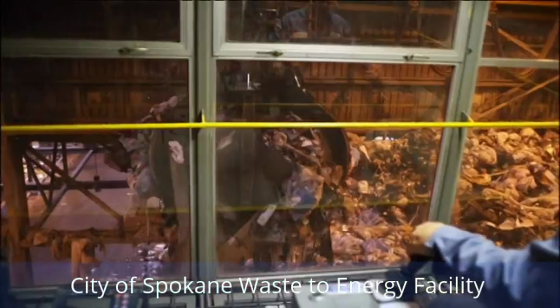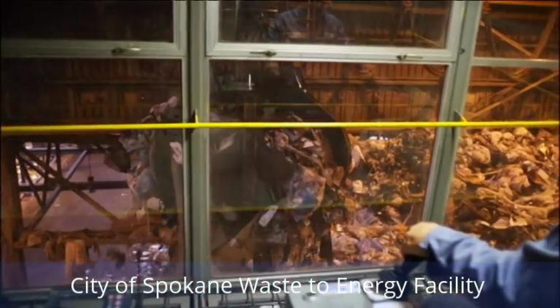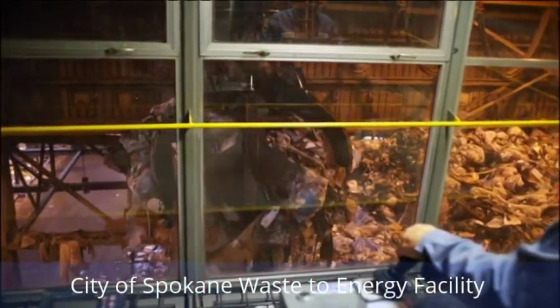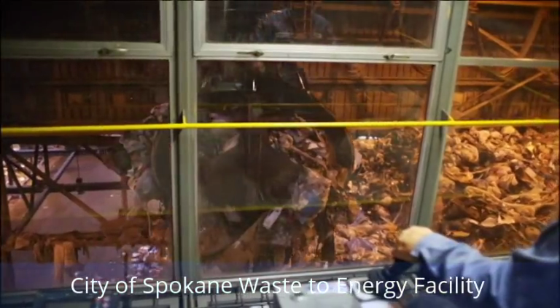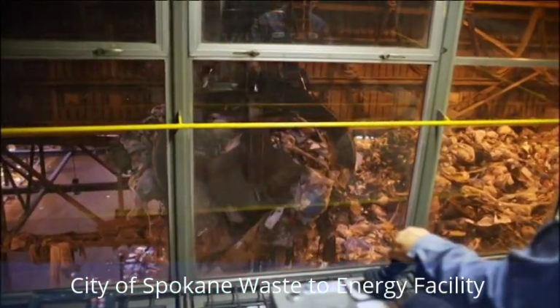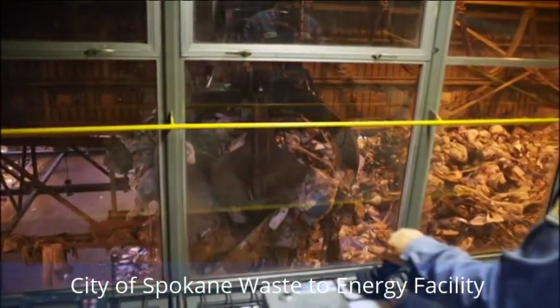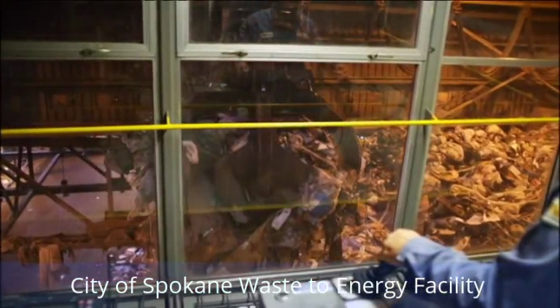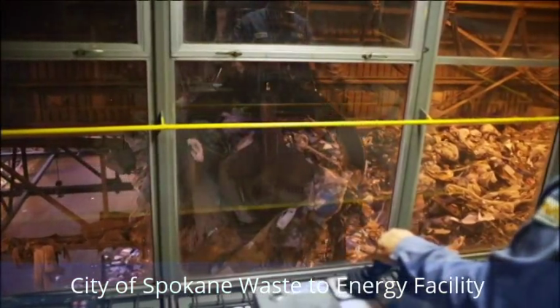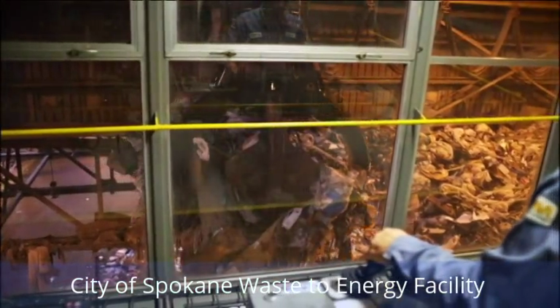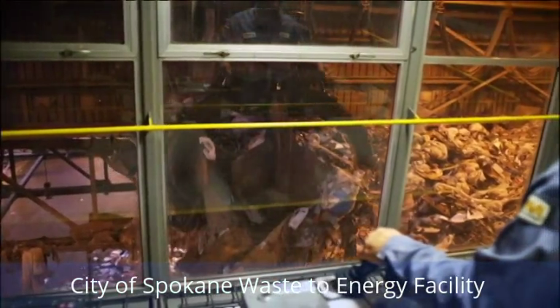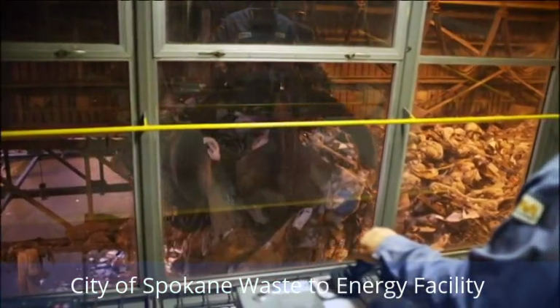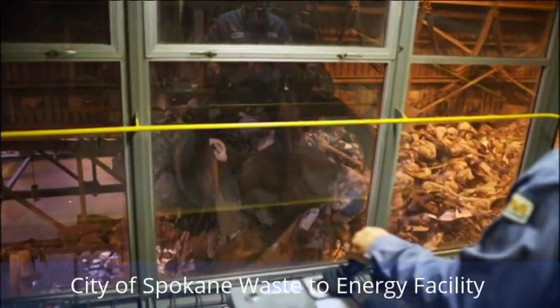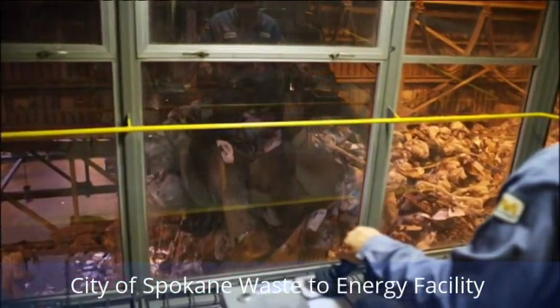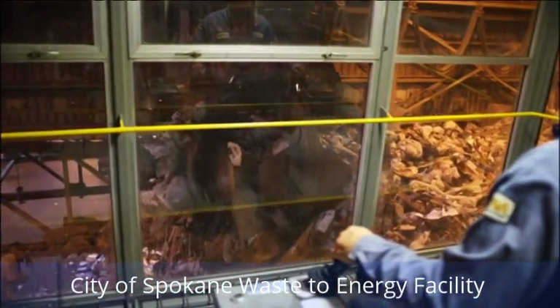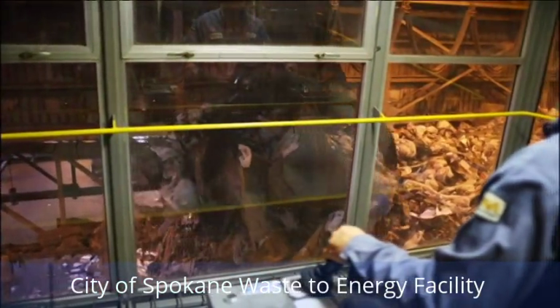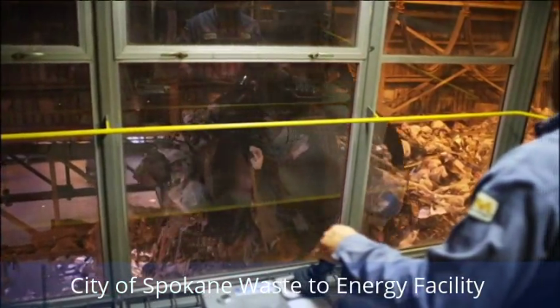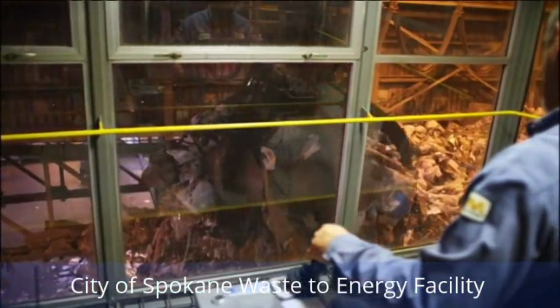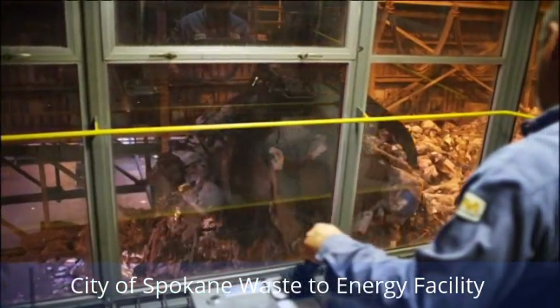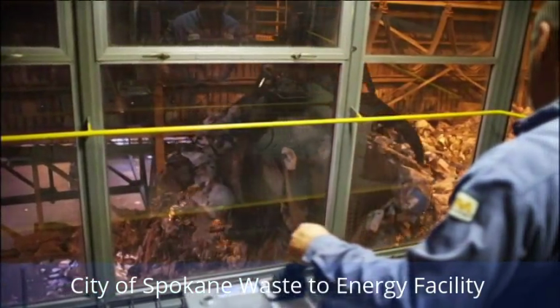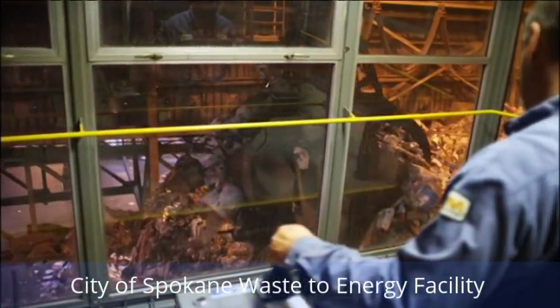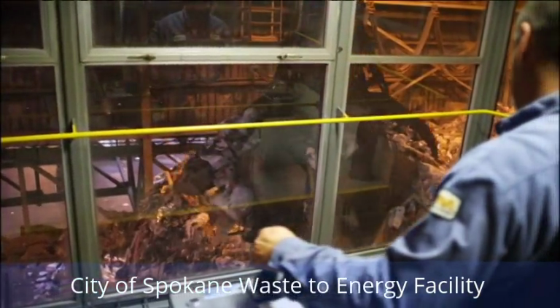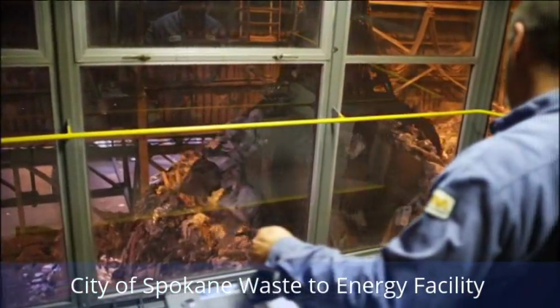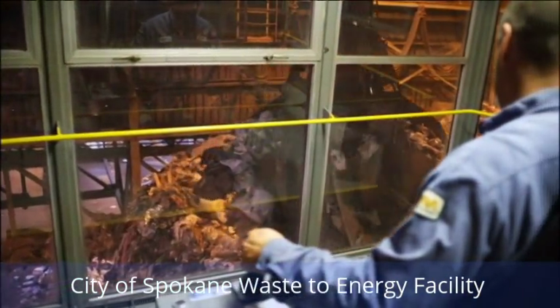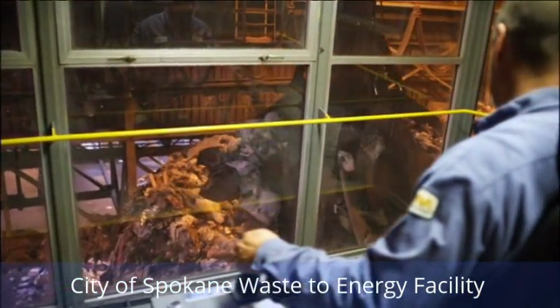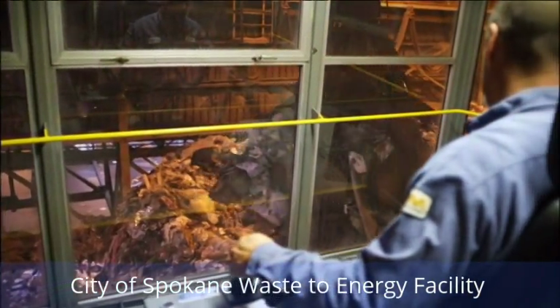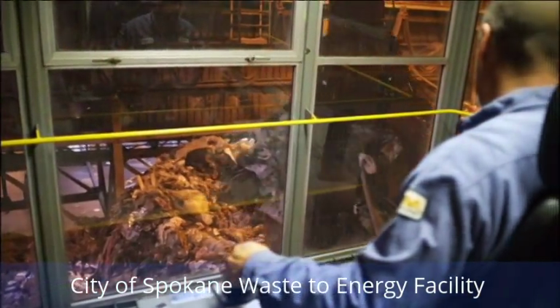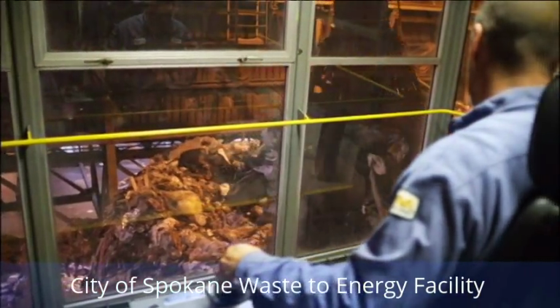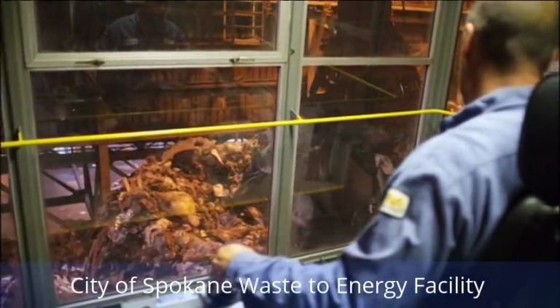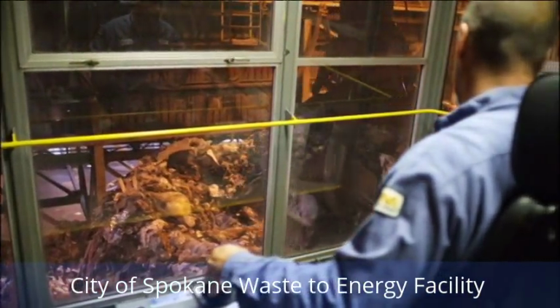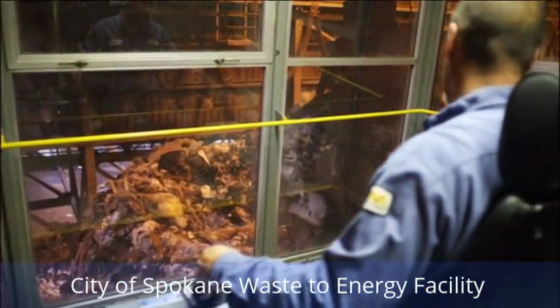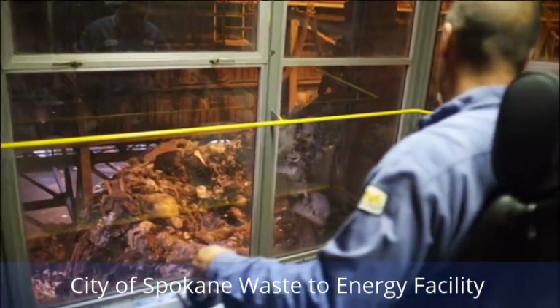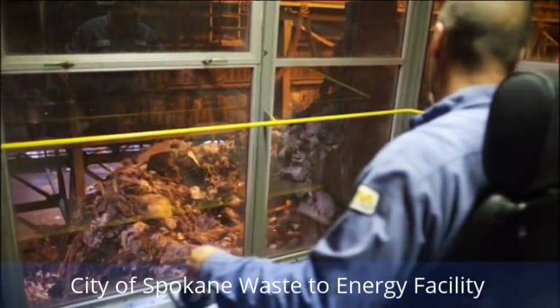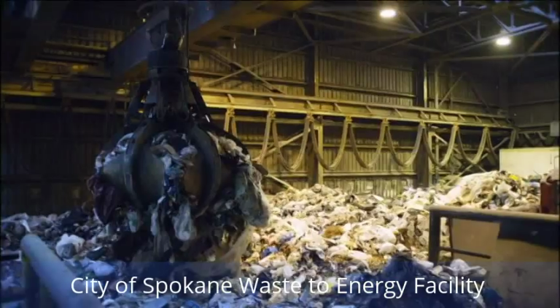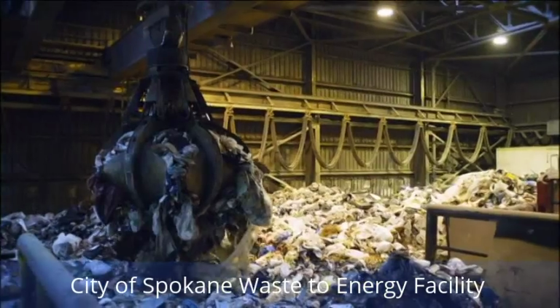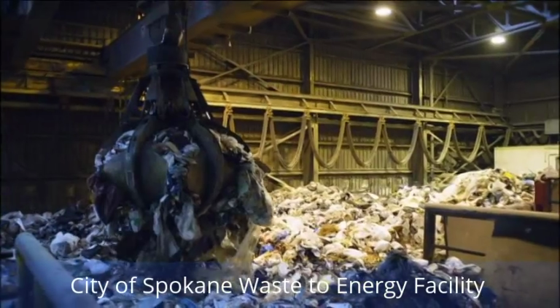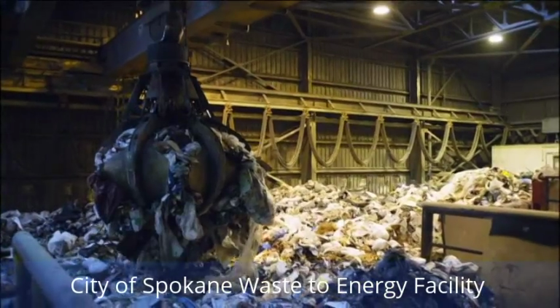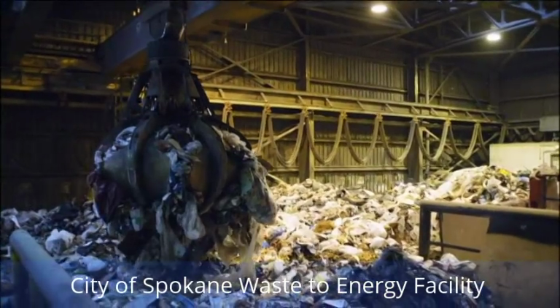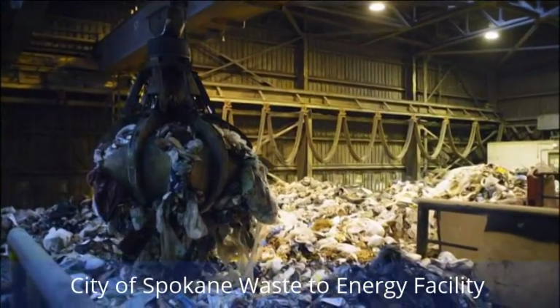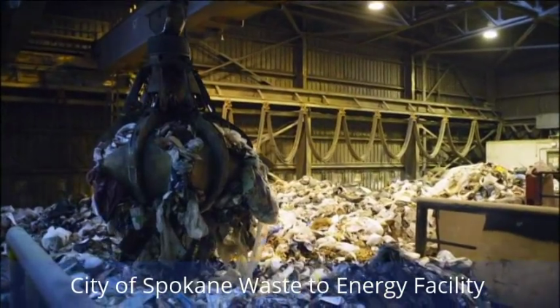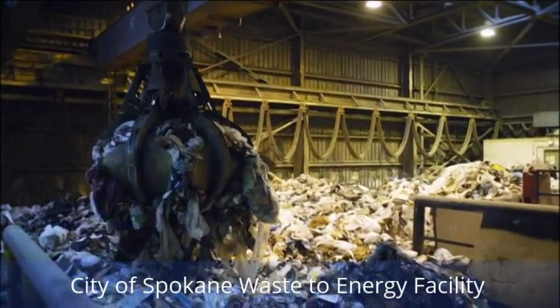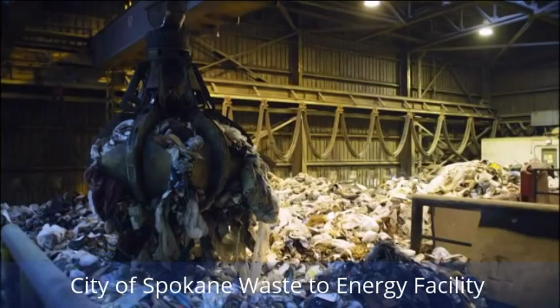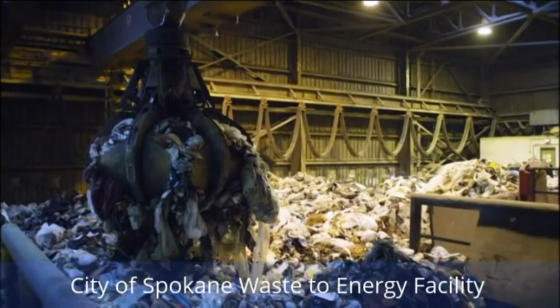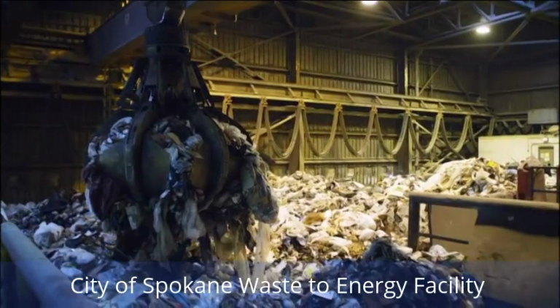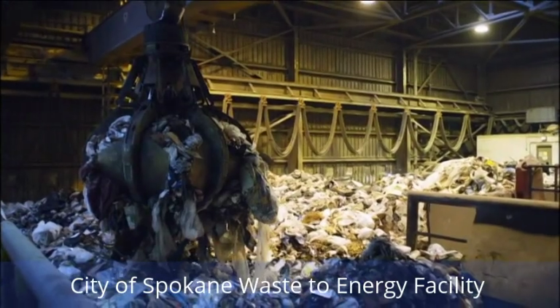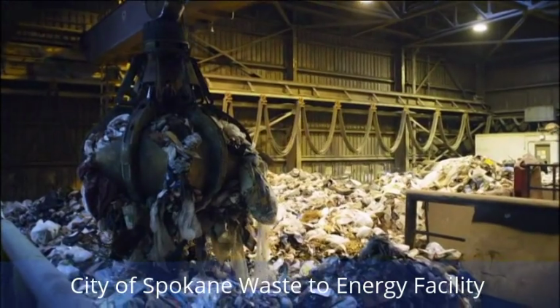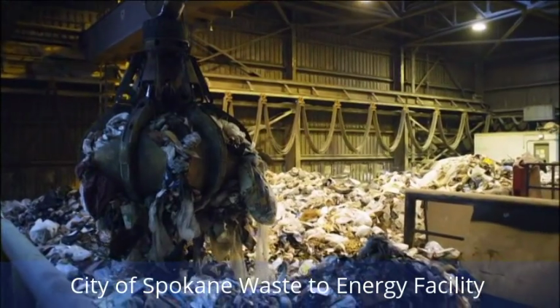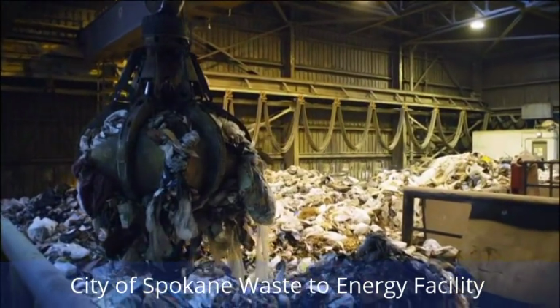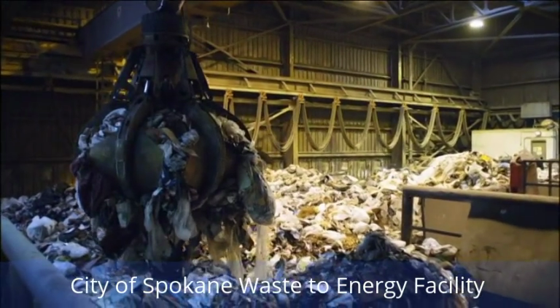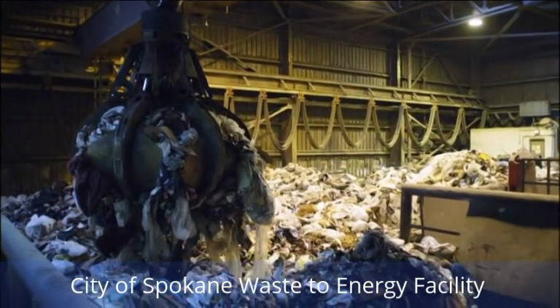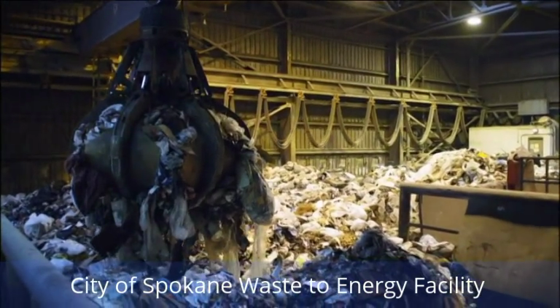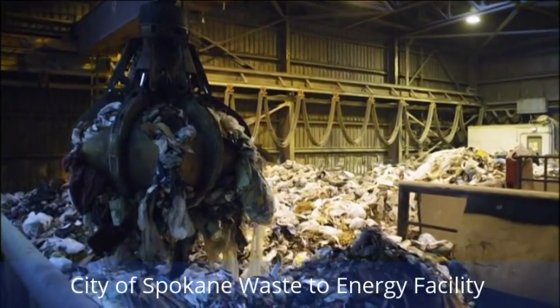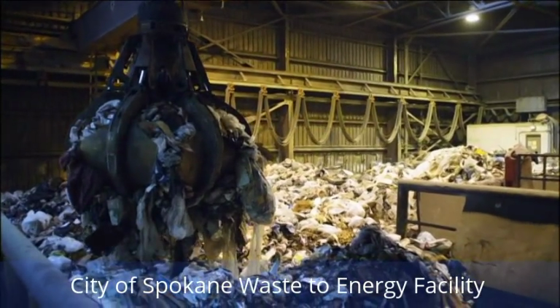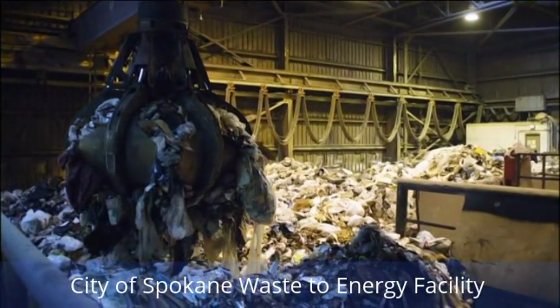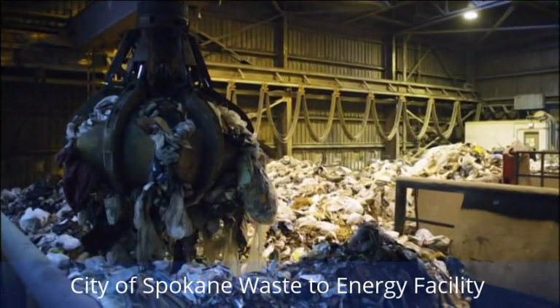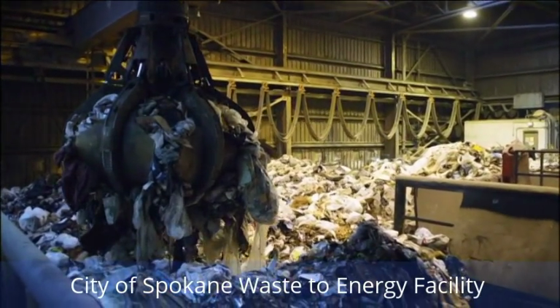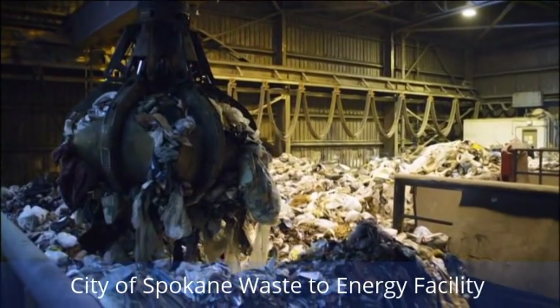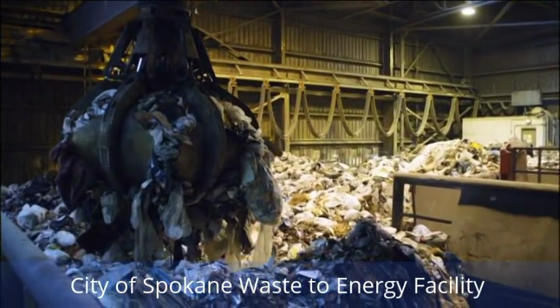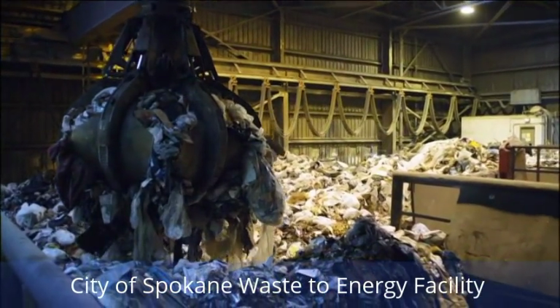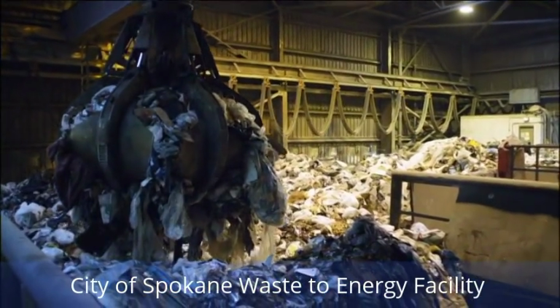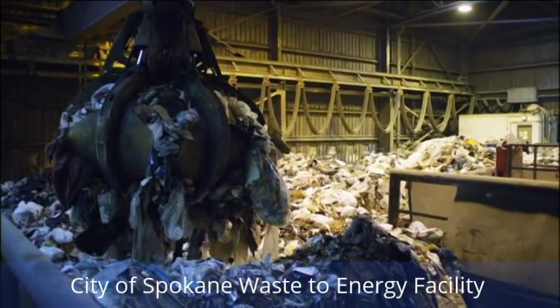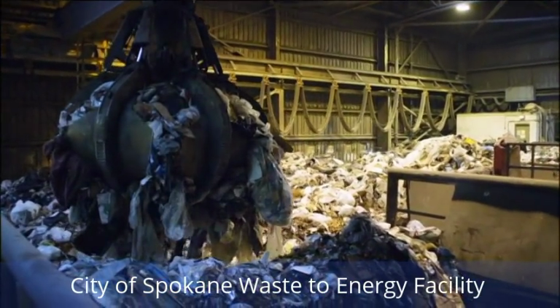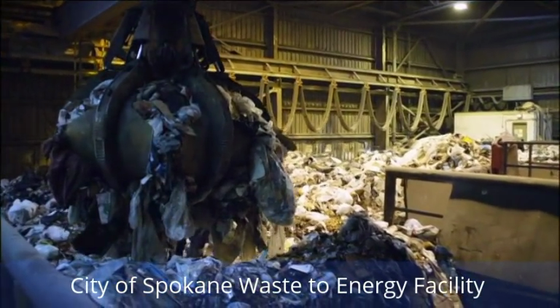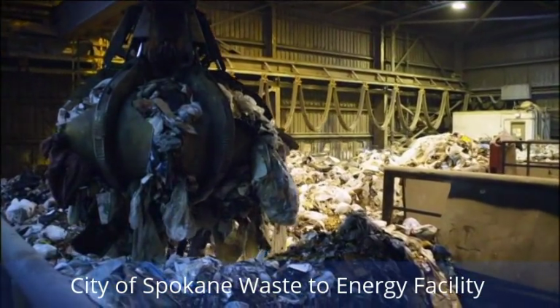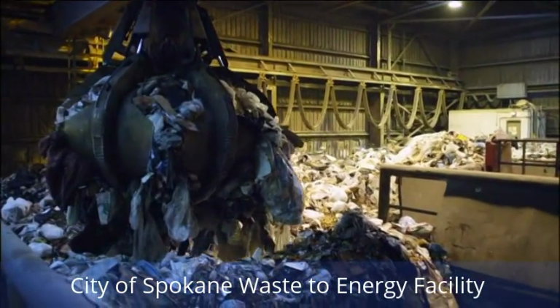The facility actually has two cranes, but usually uses one at a time. Once the garbage is mixed, it's ready to be burned.